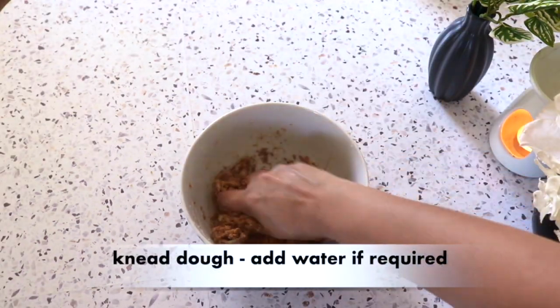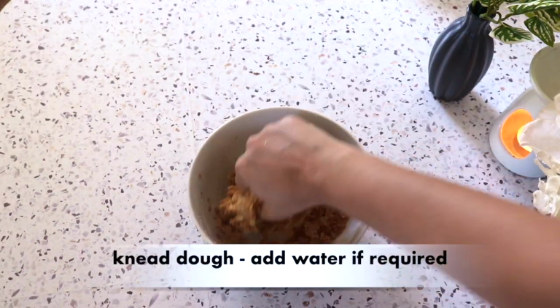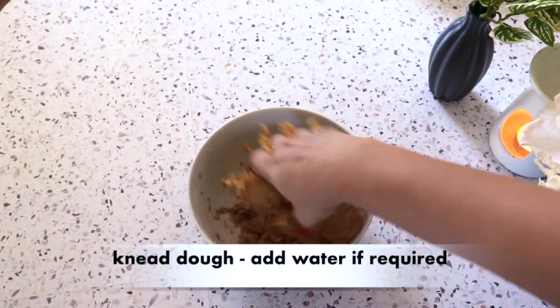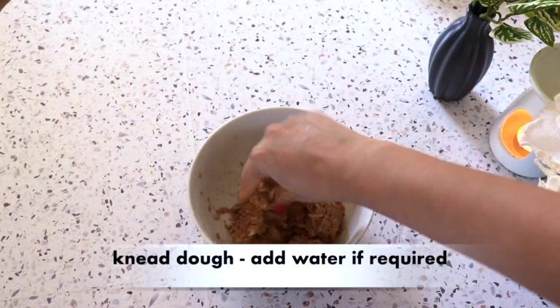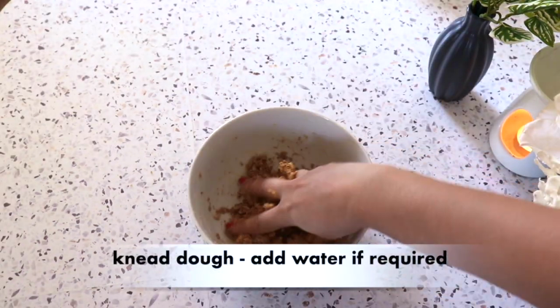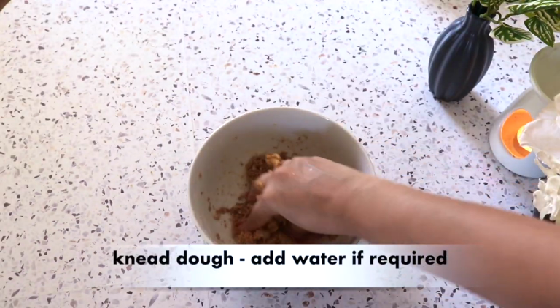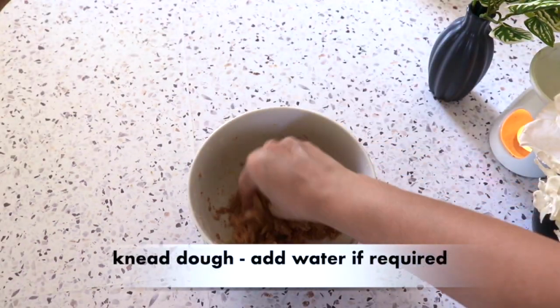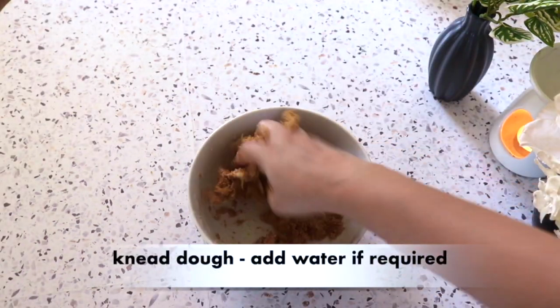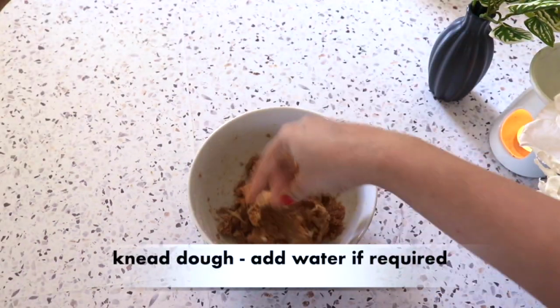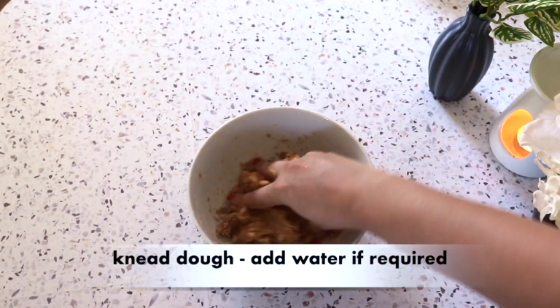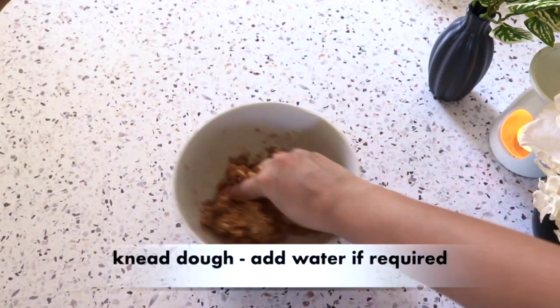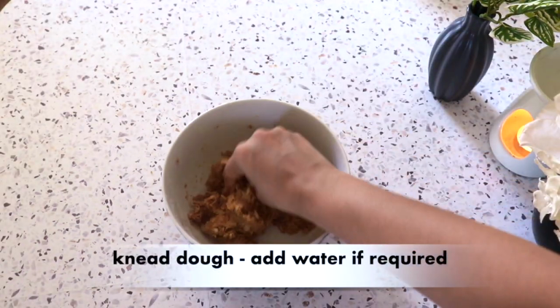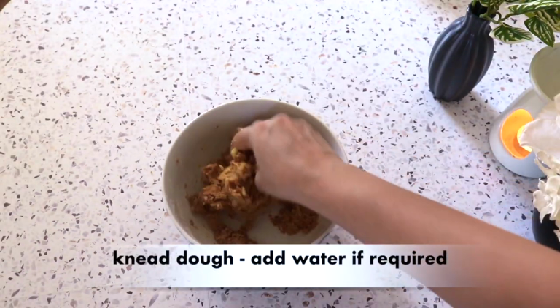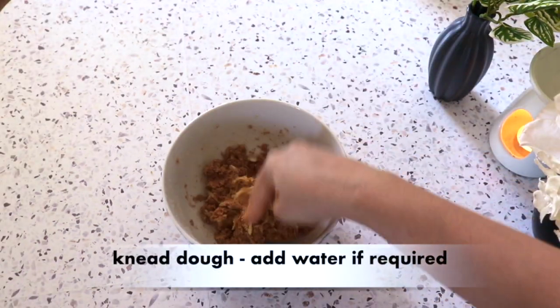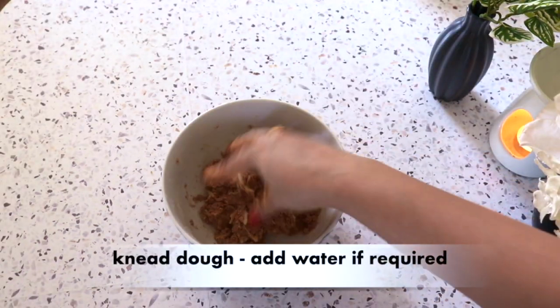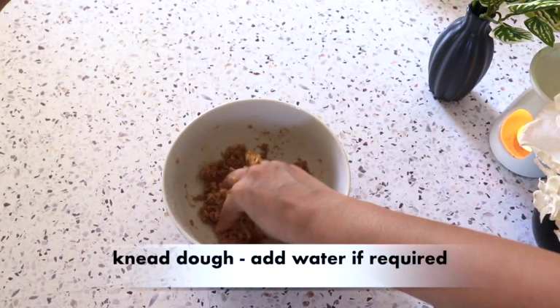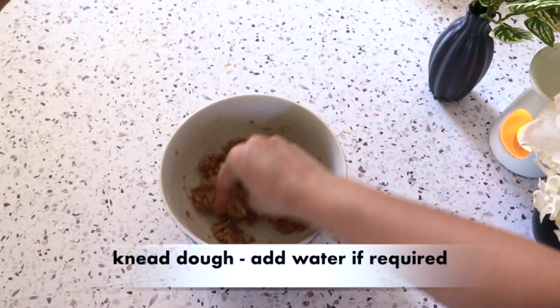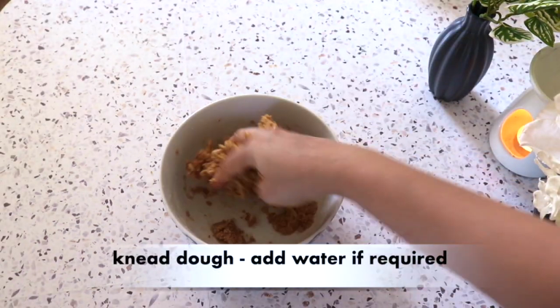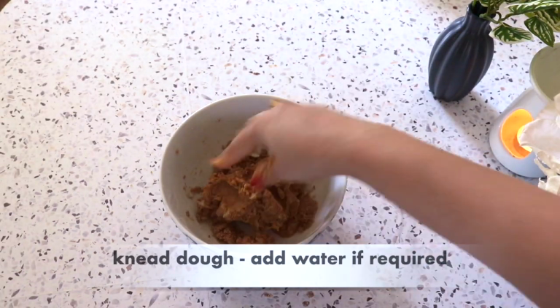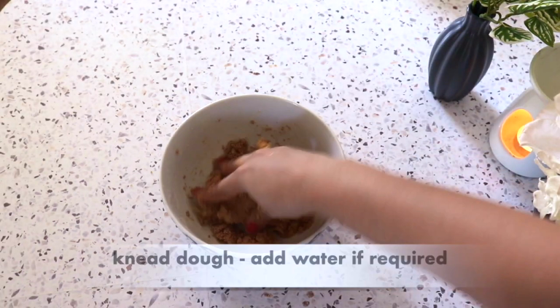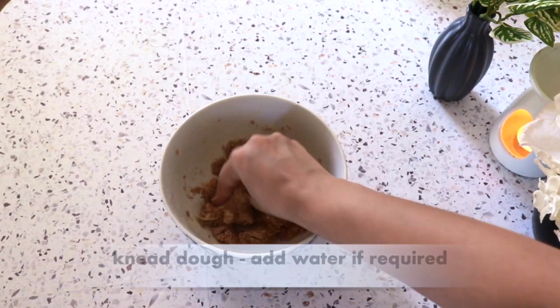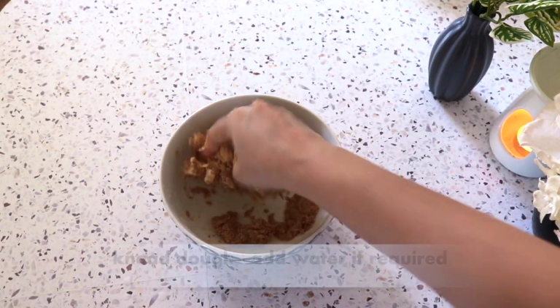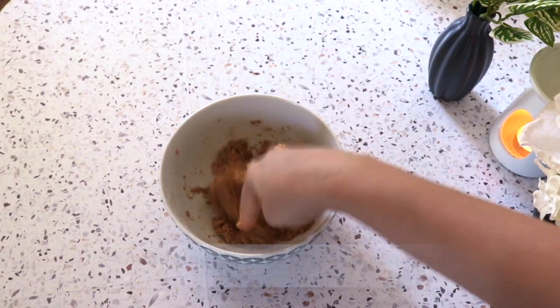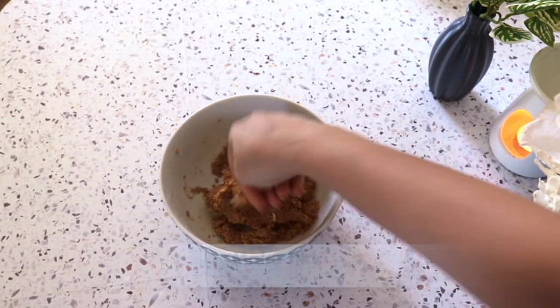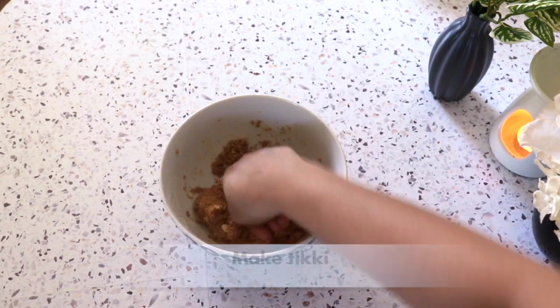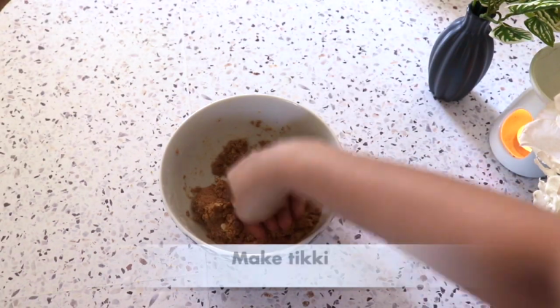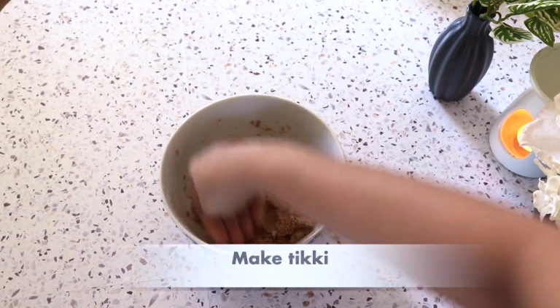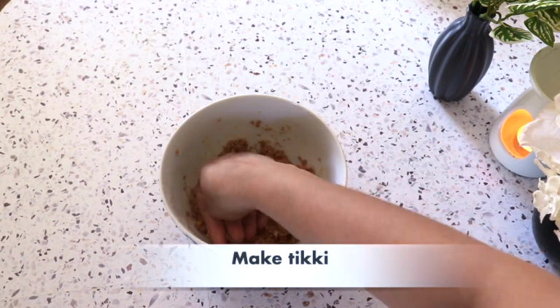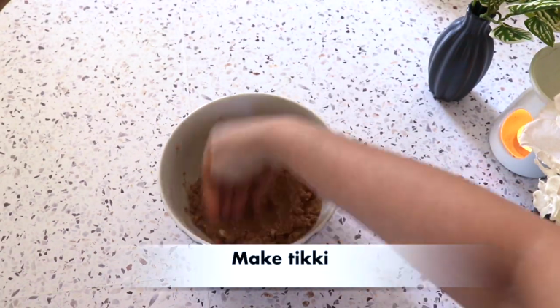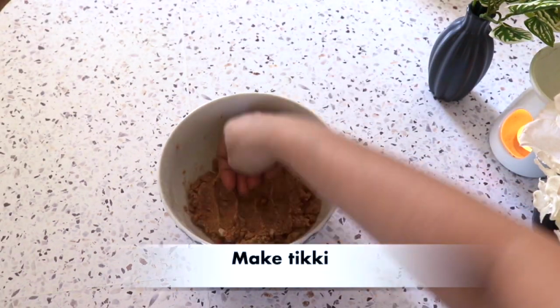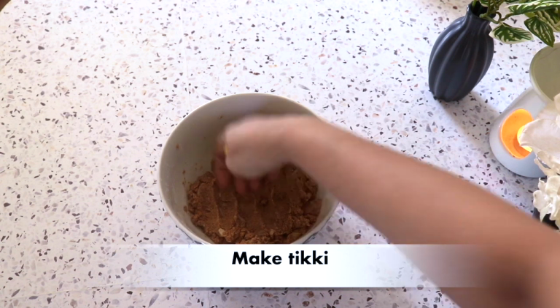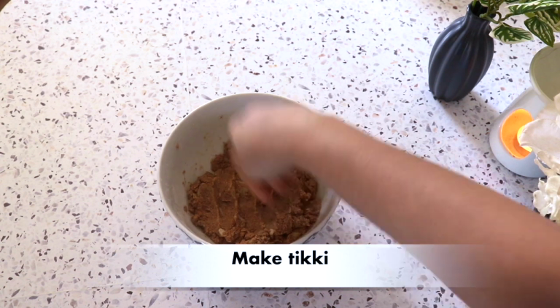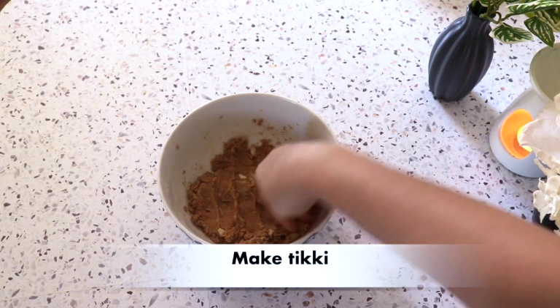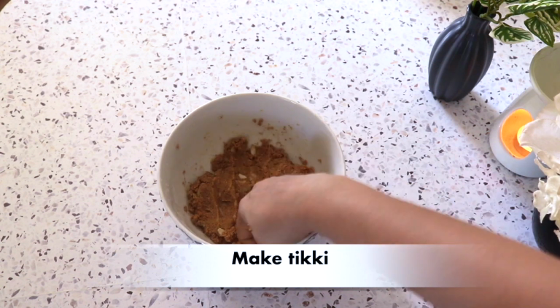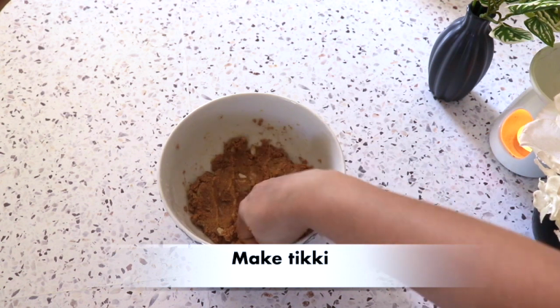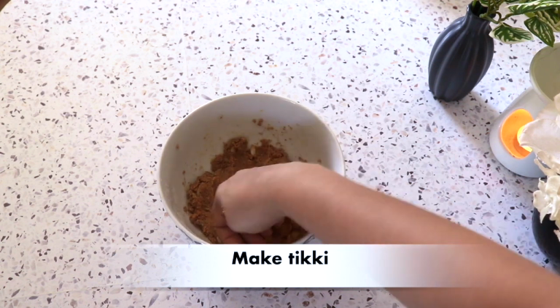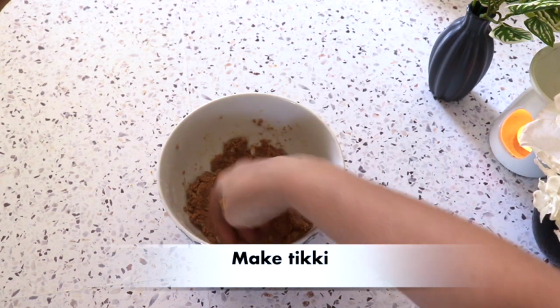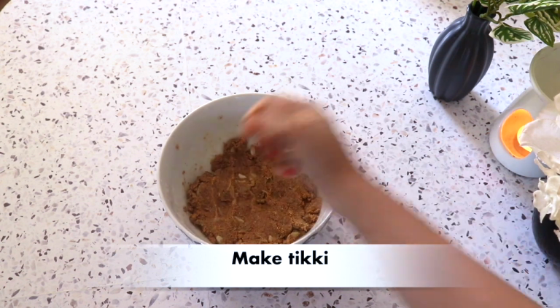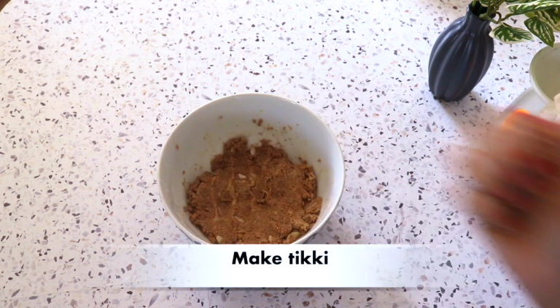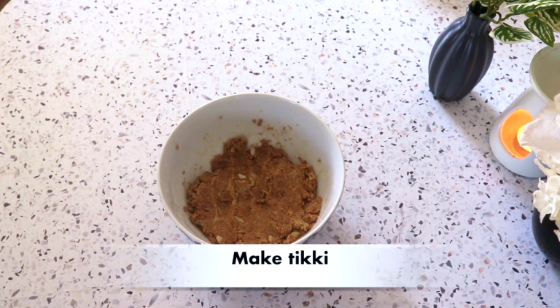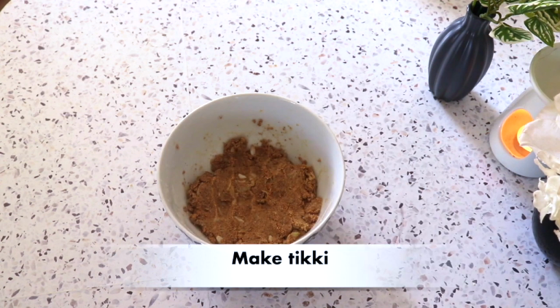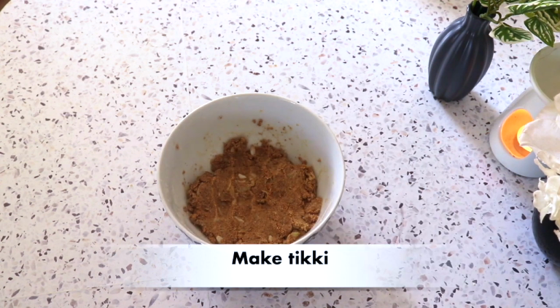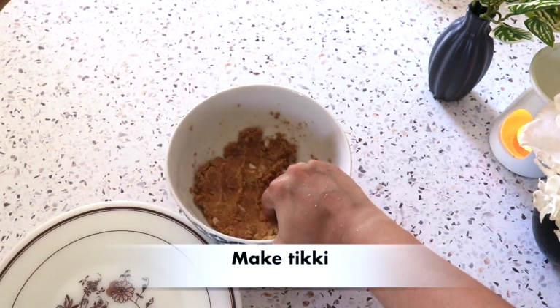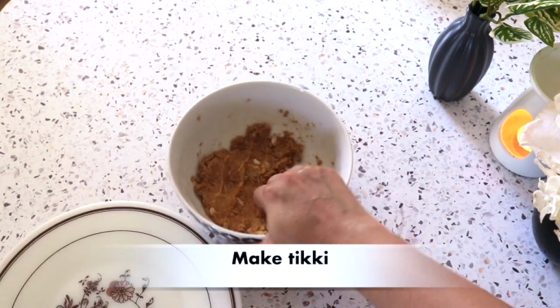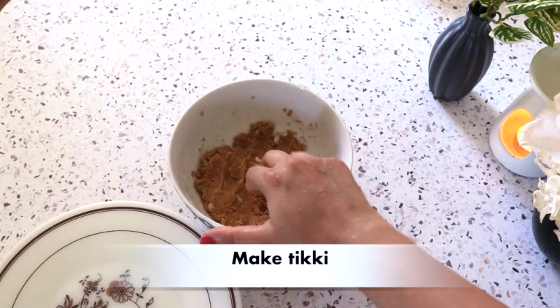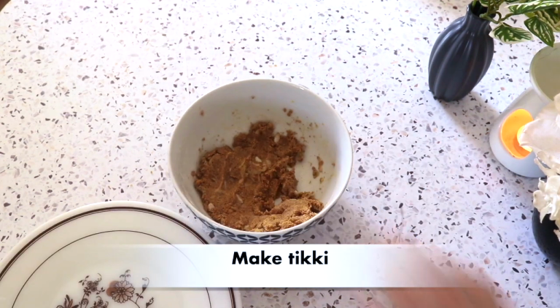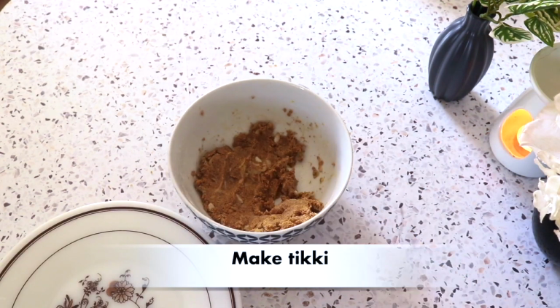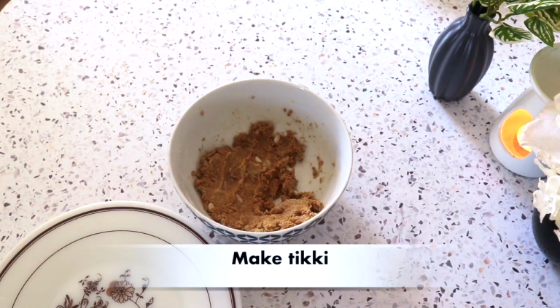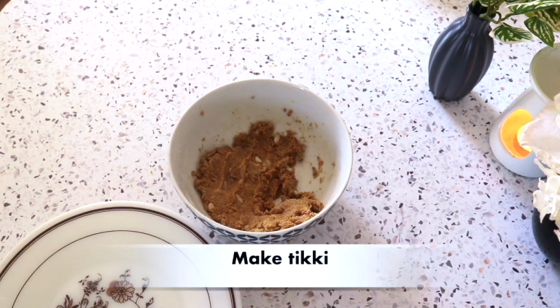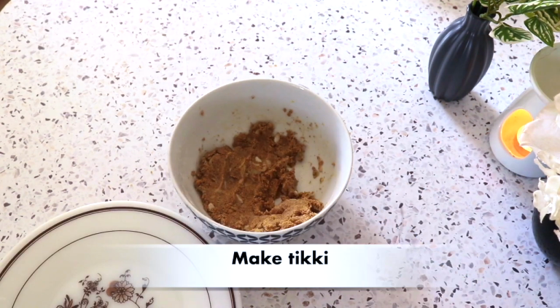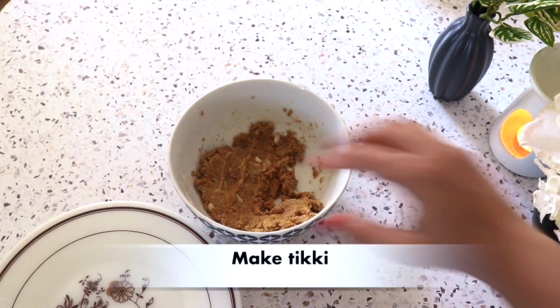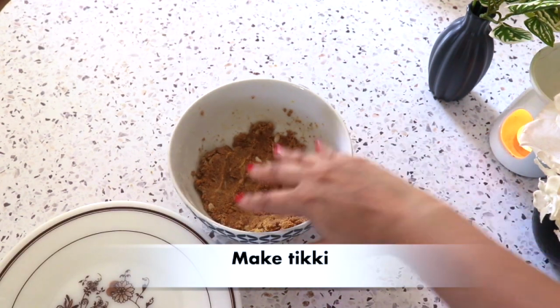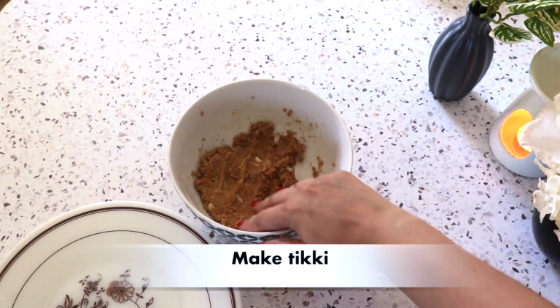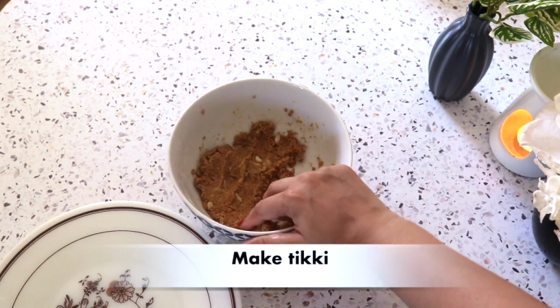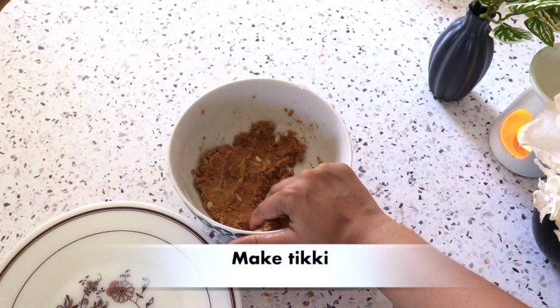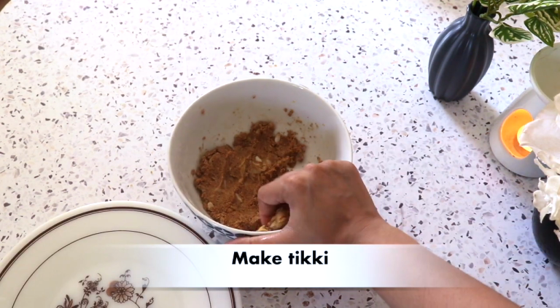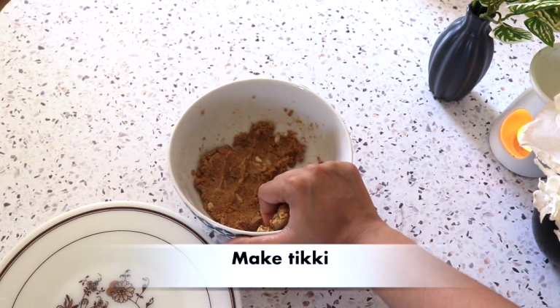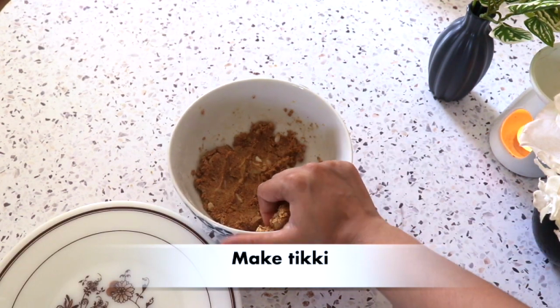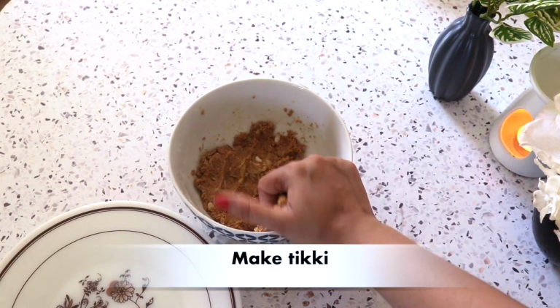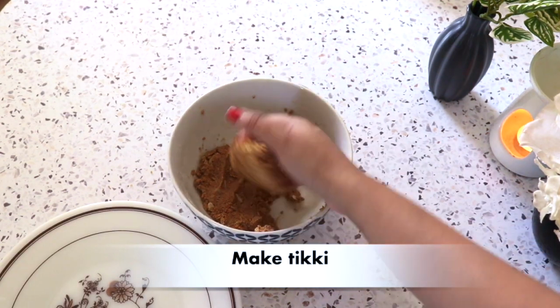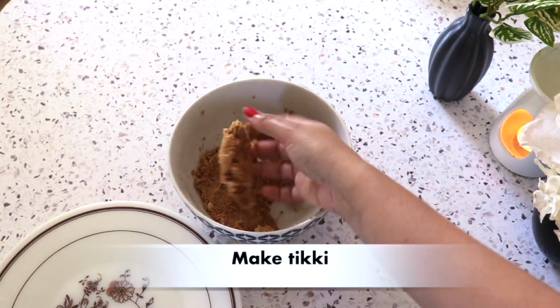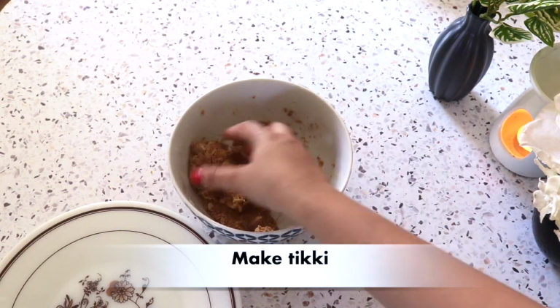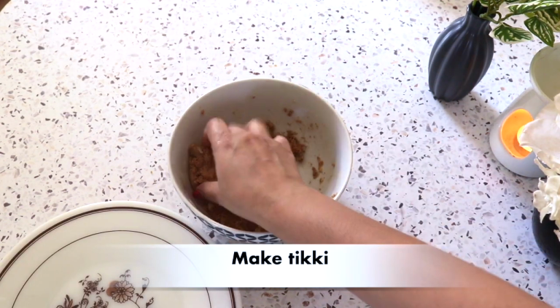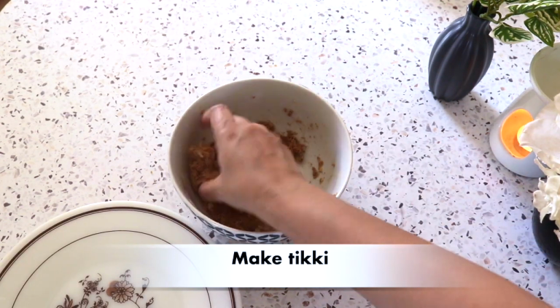And after that, I will rest it for 10 minutes. After 10 minutes, I will shape it a little bit.